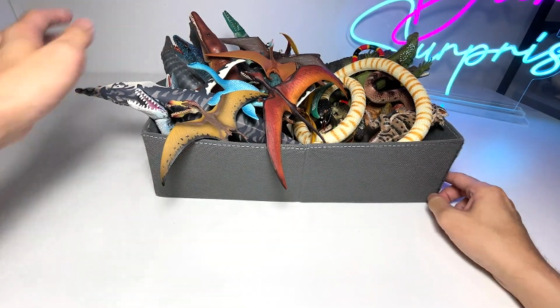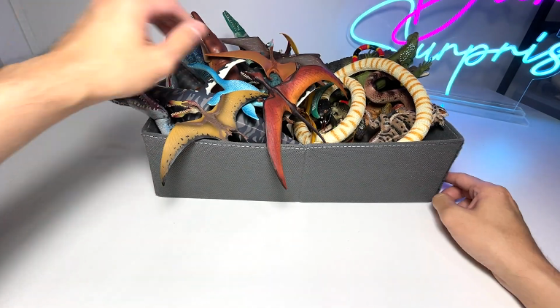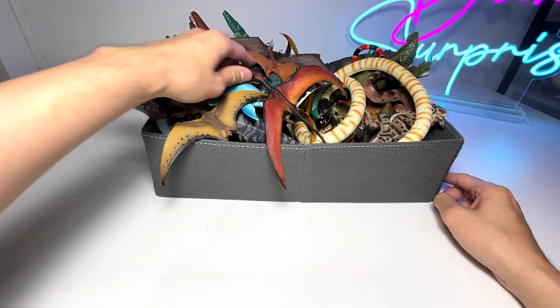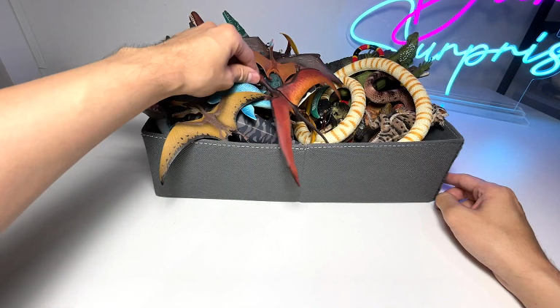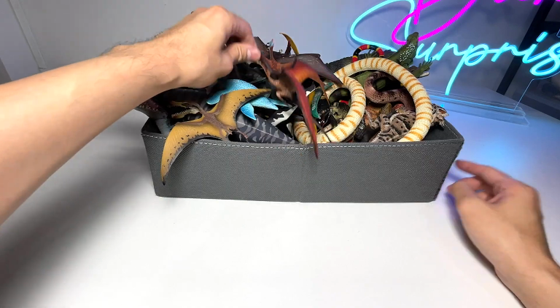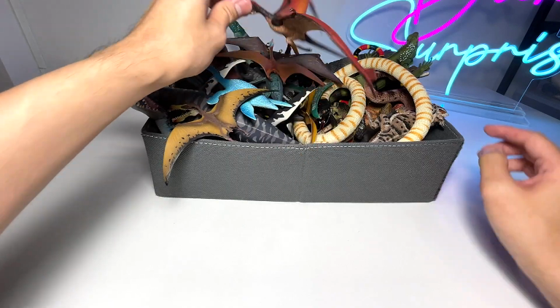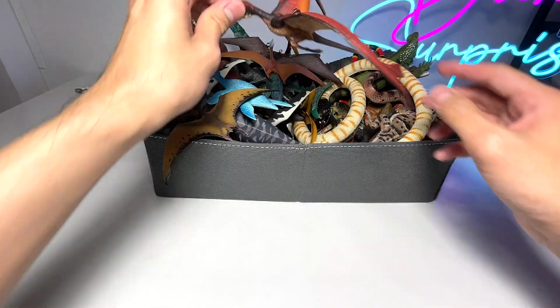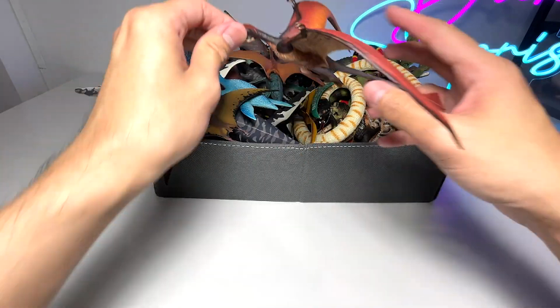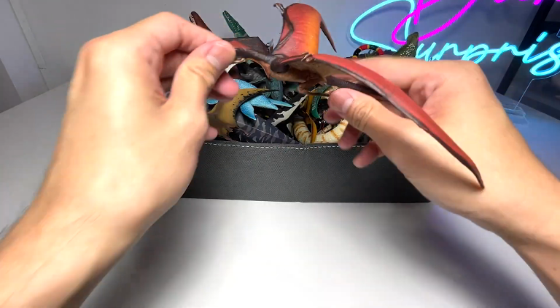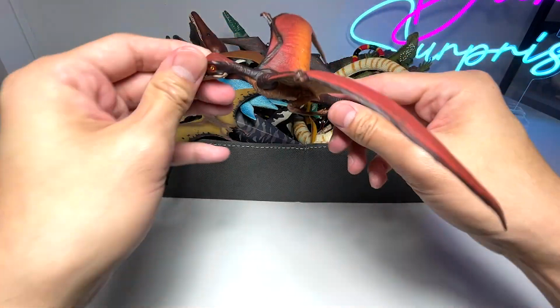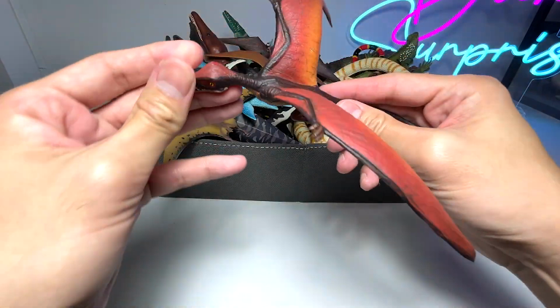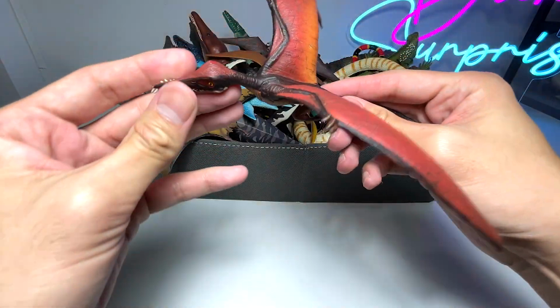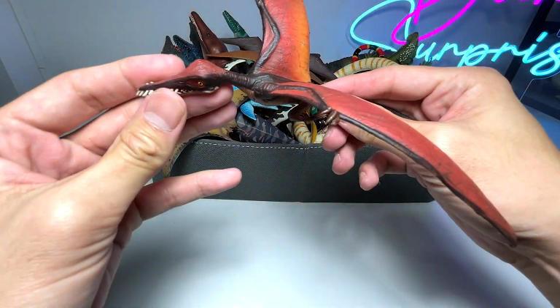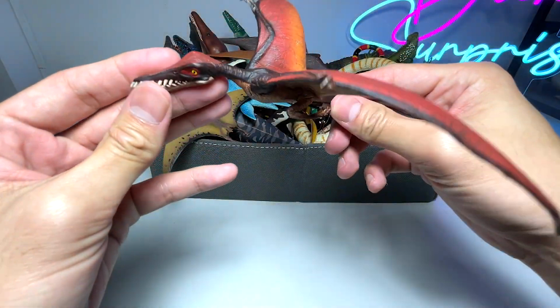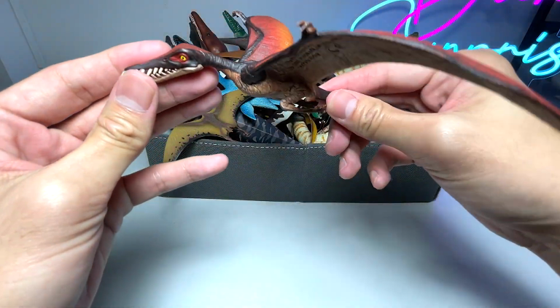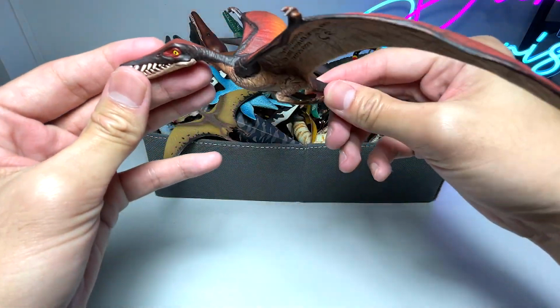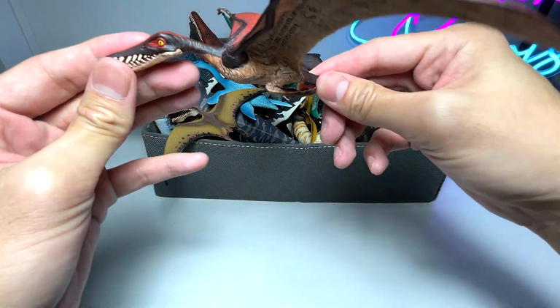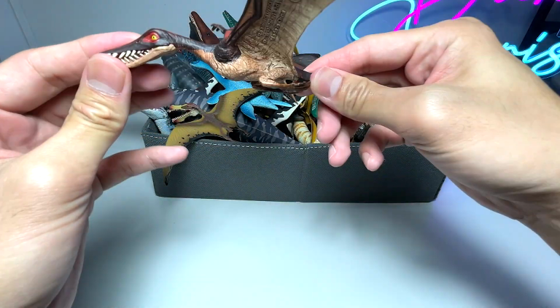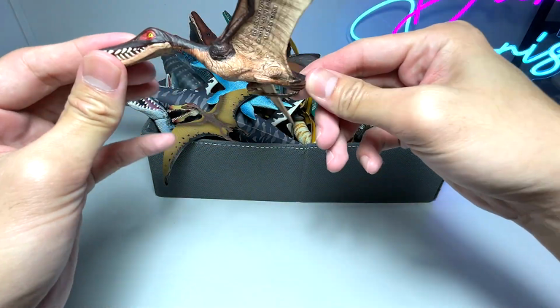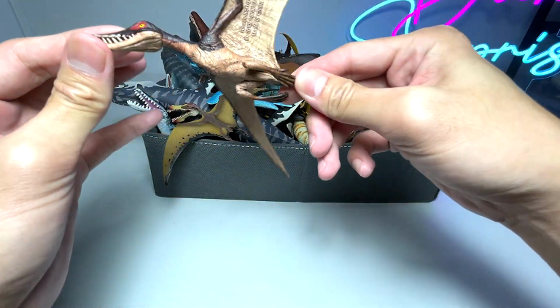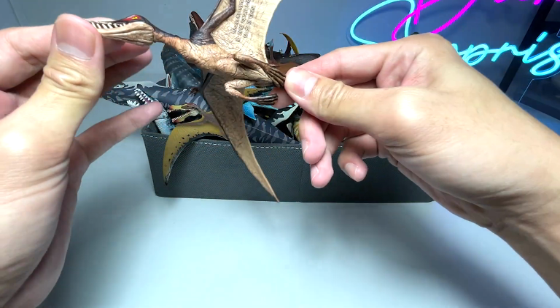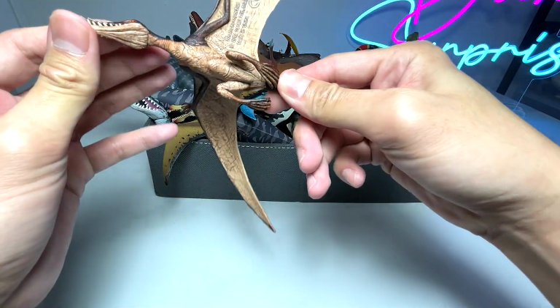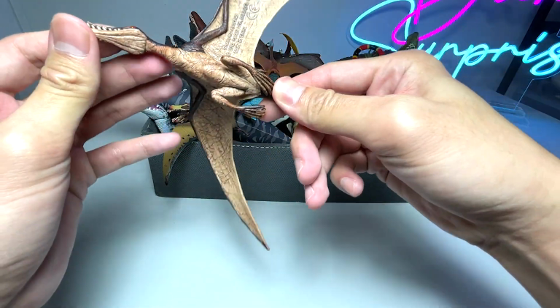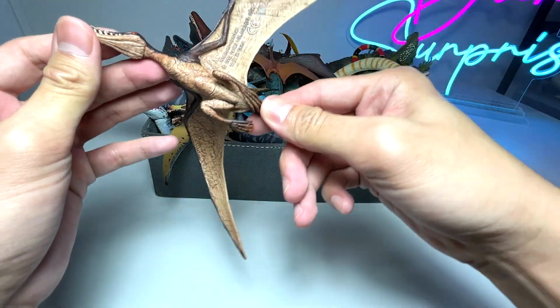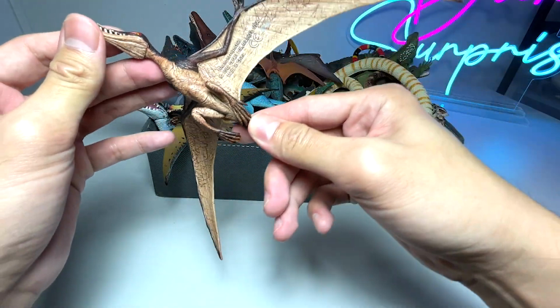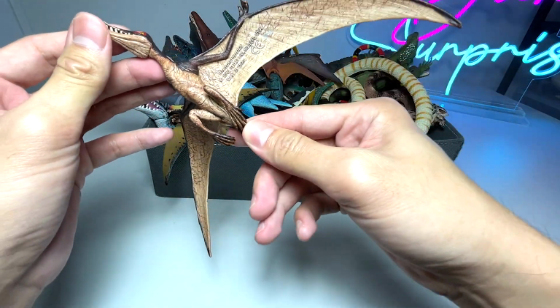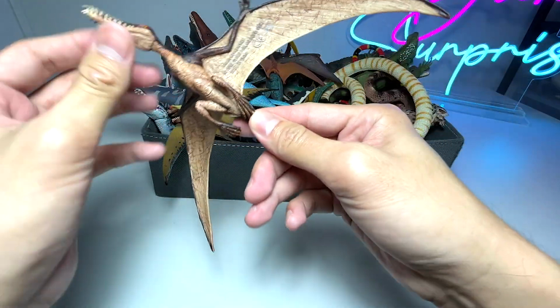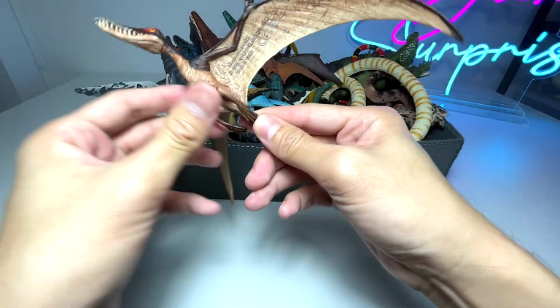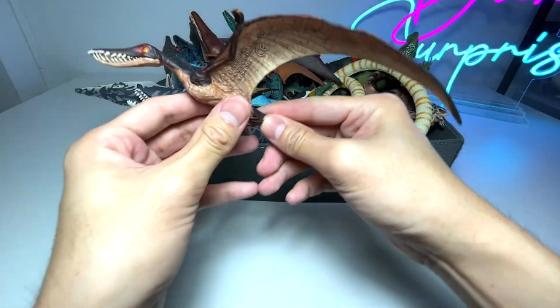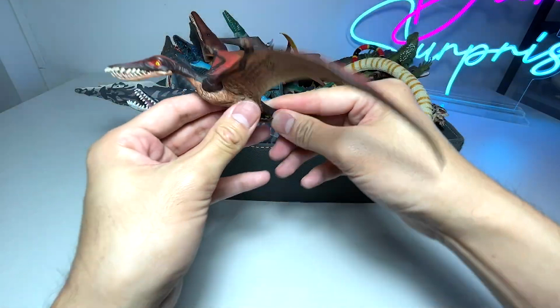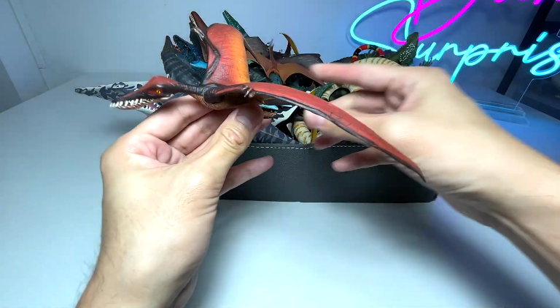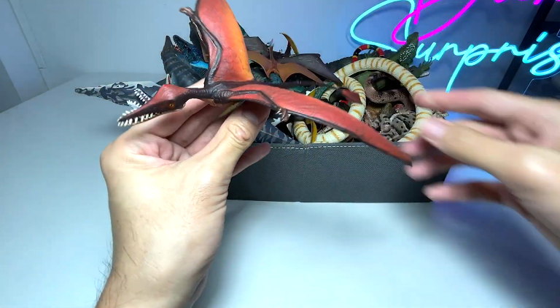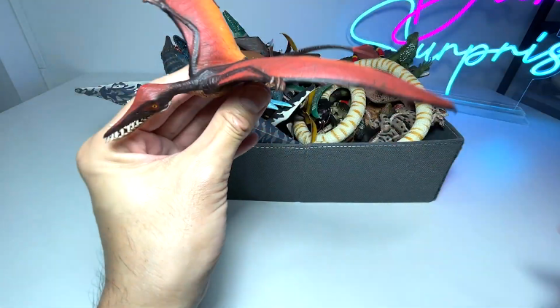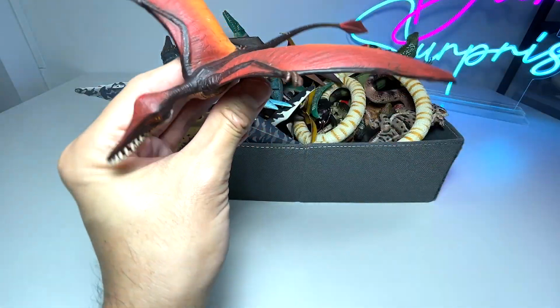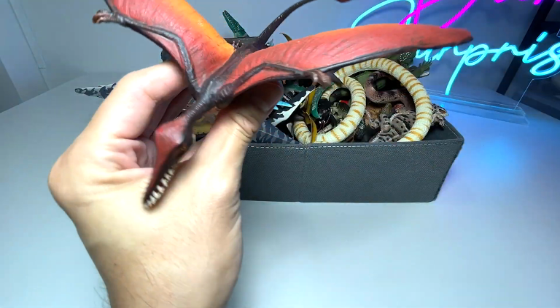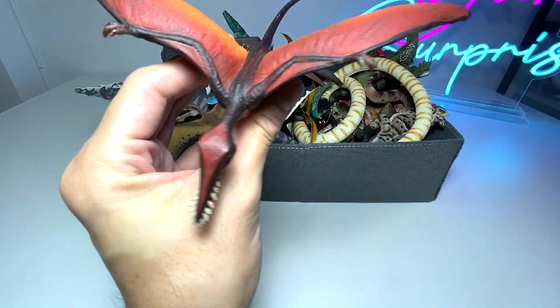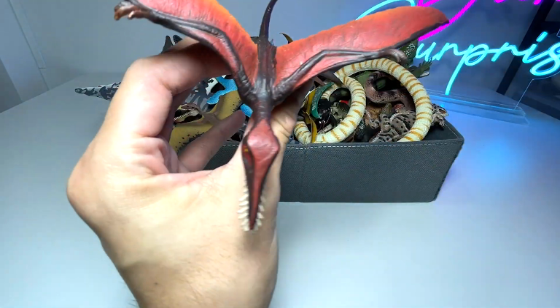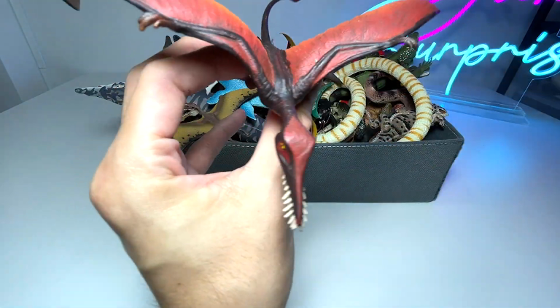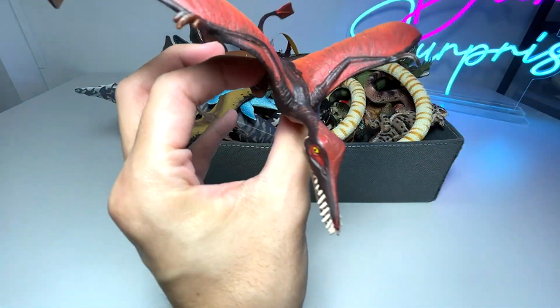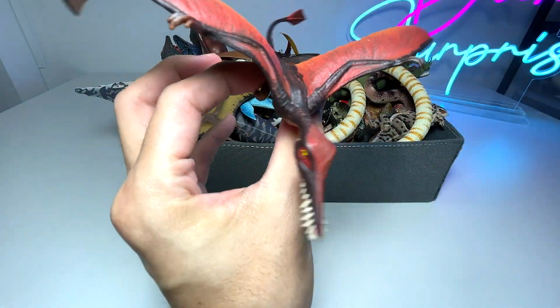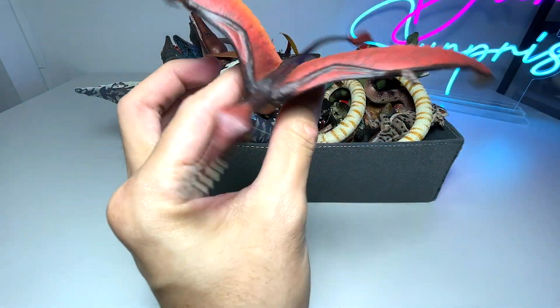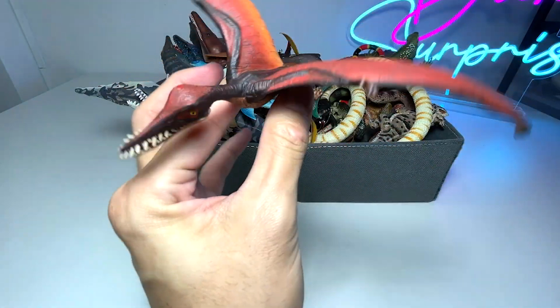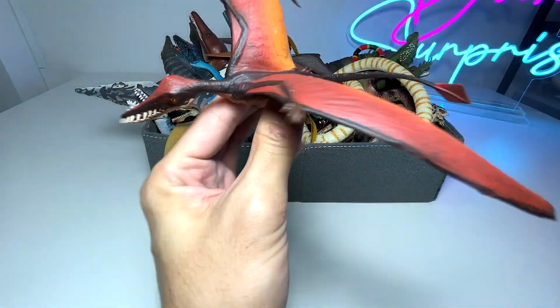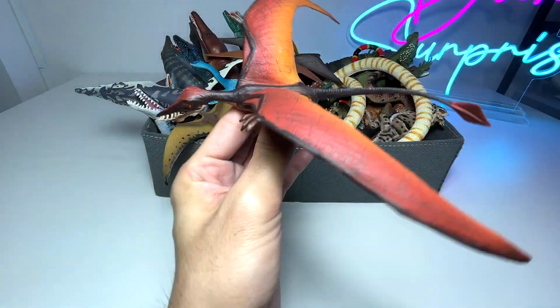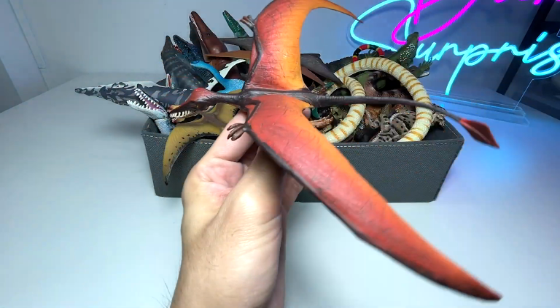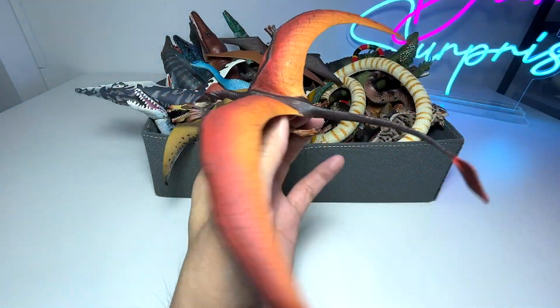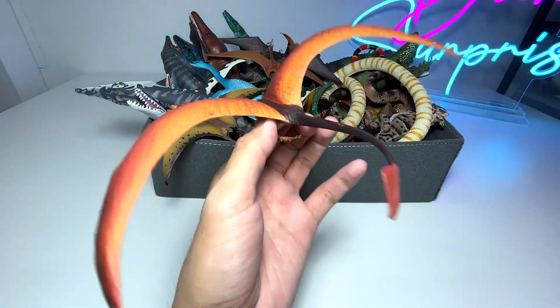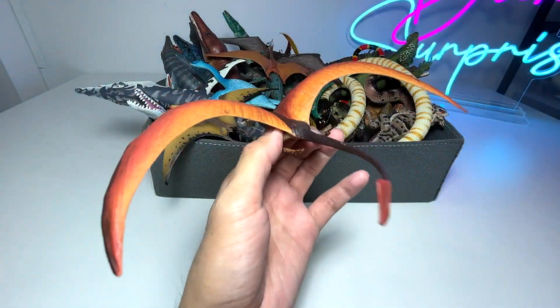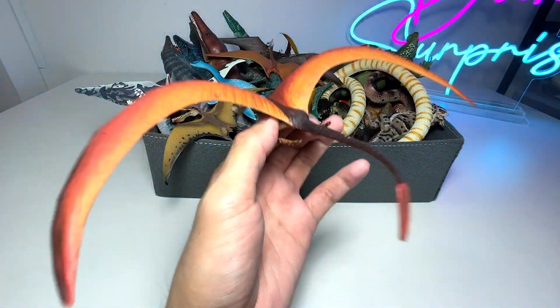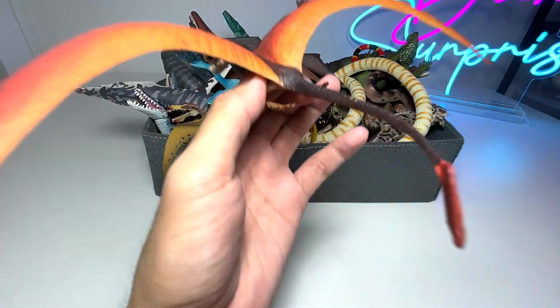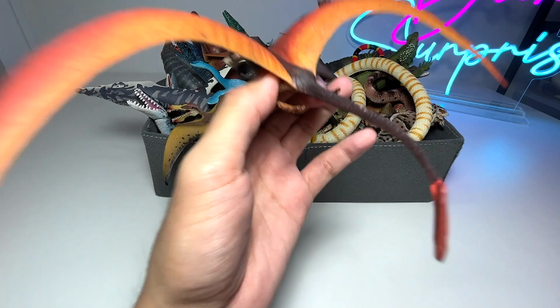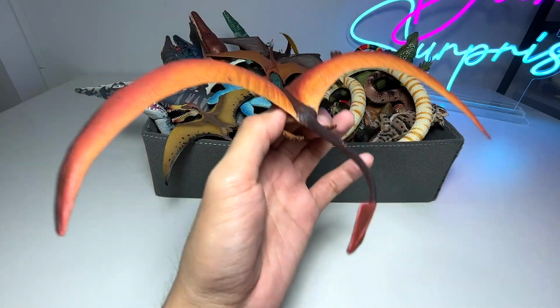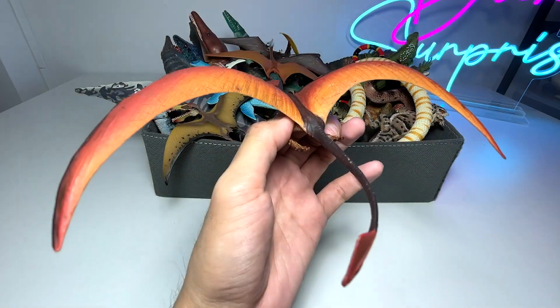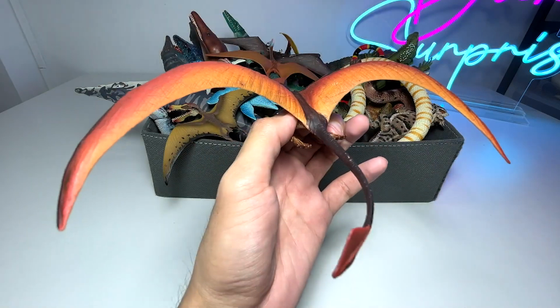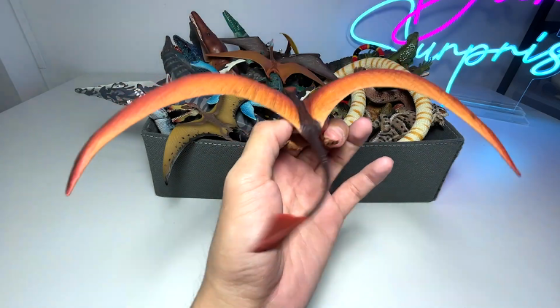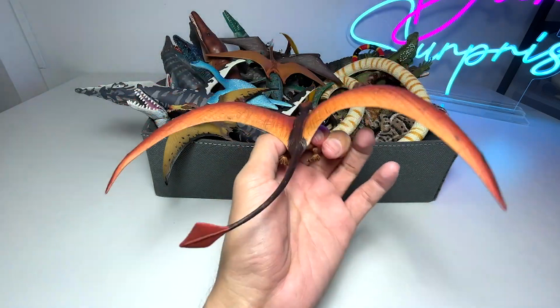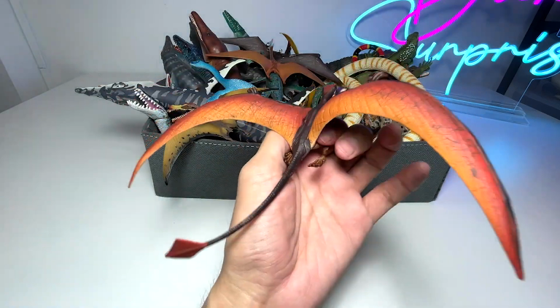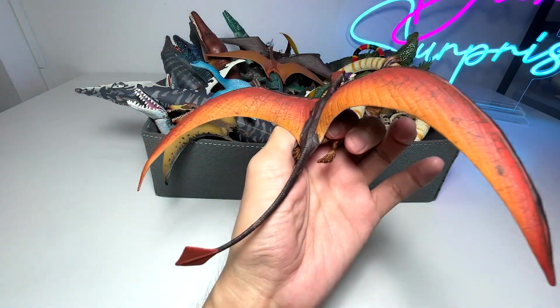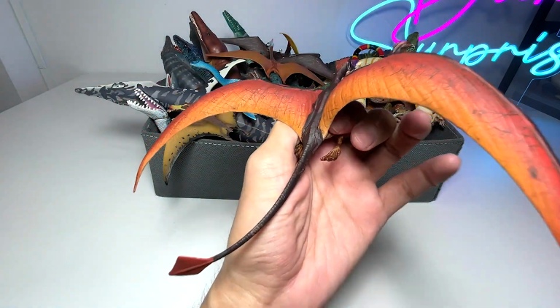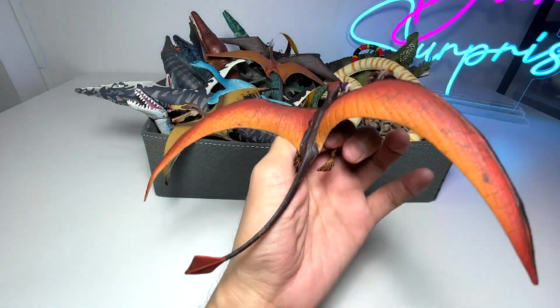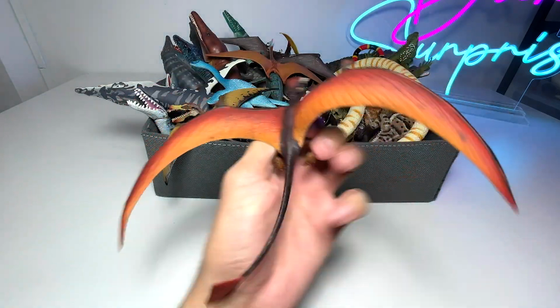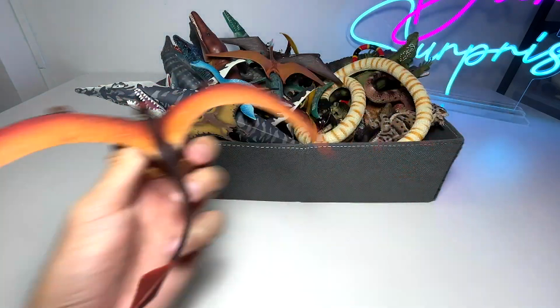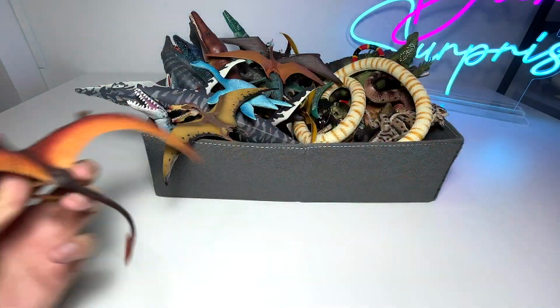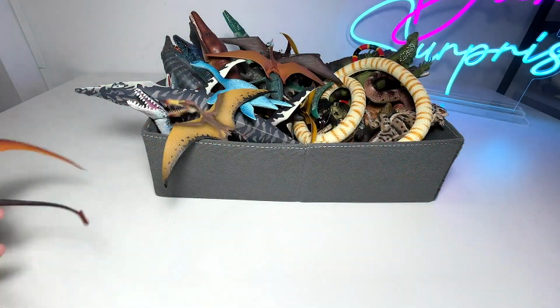The first figure right here is actually a beautiful Ramphorhynchus. This is actually a prehistoric flying reptile from our collection.